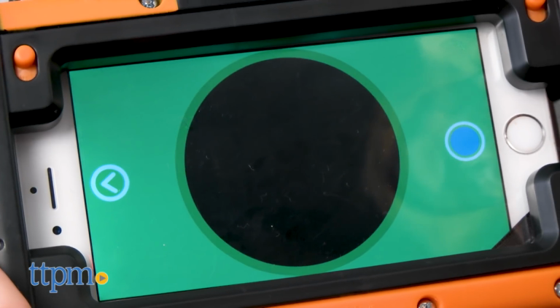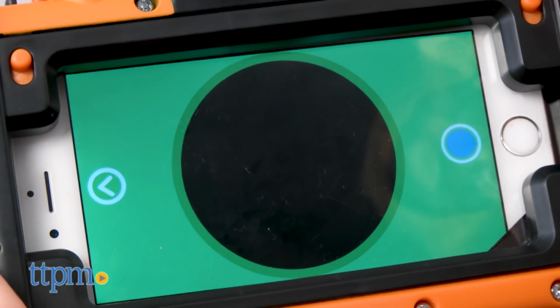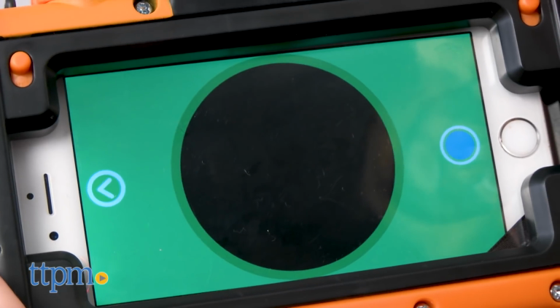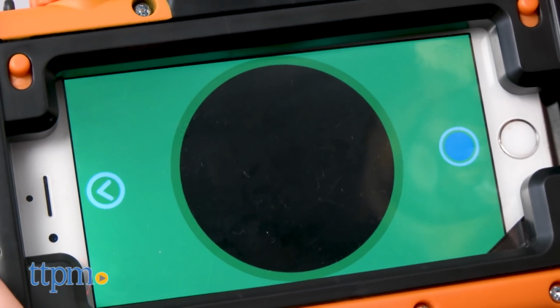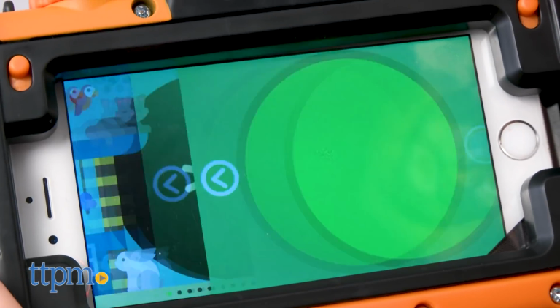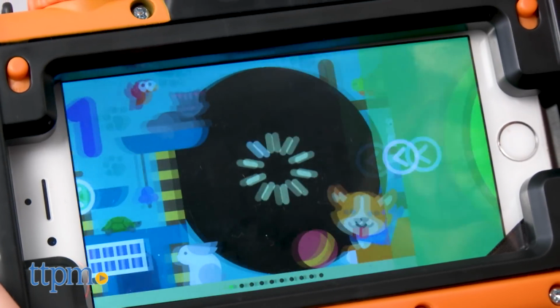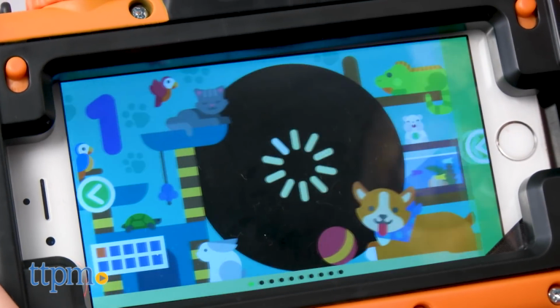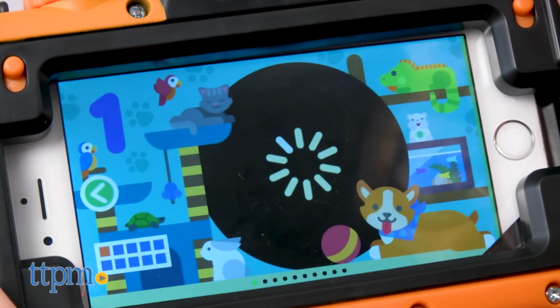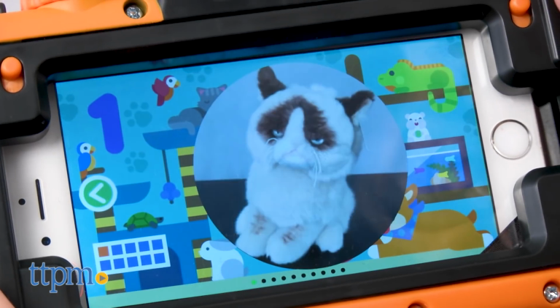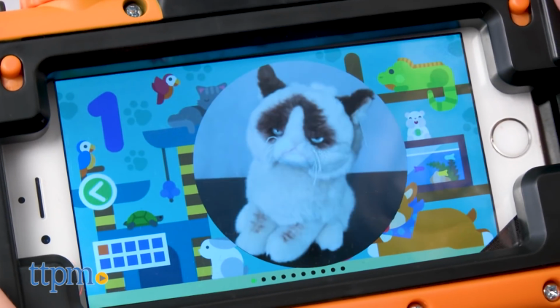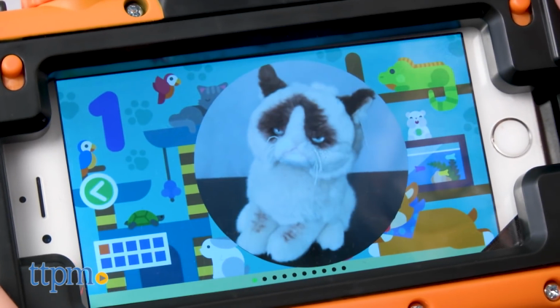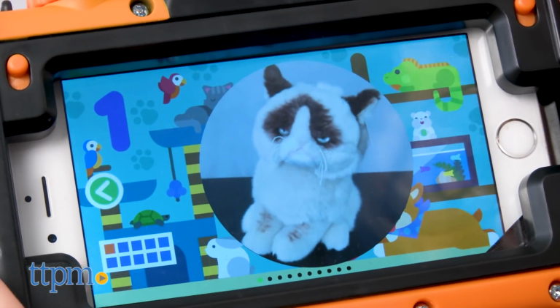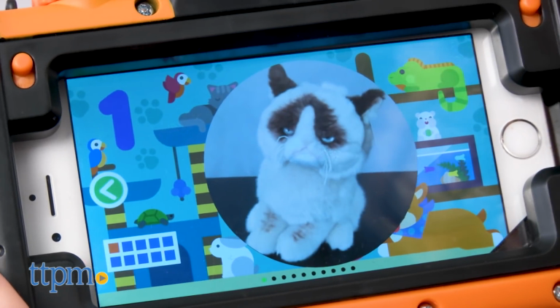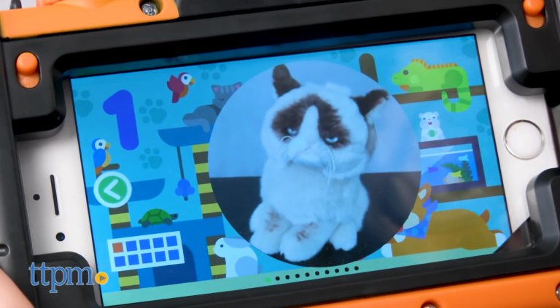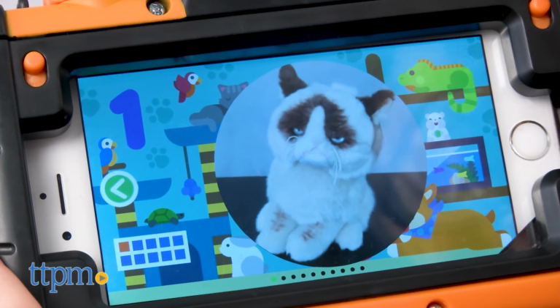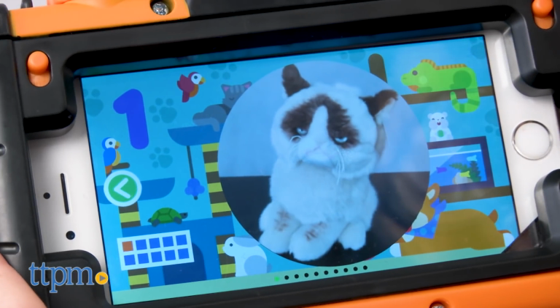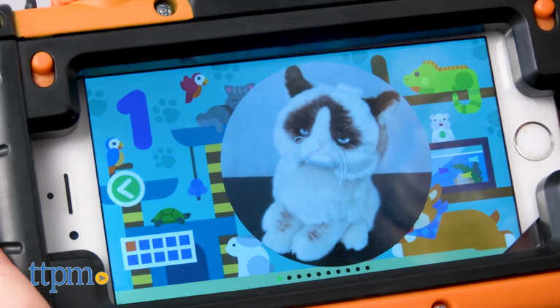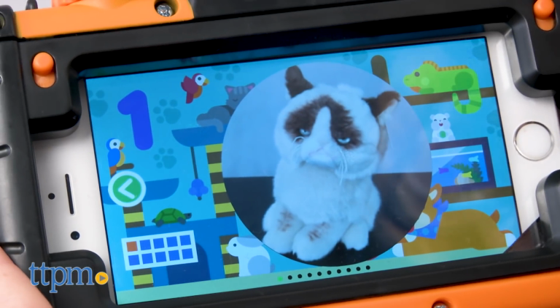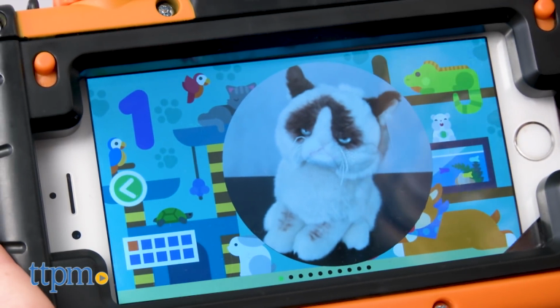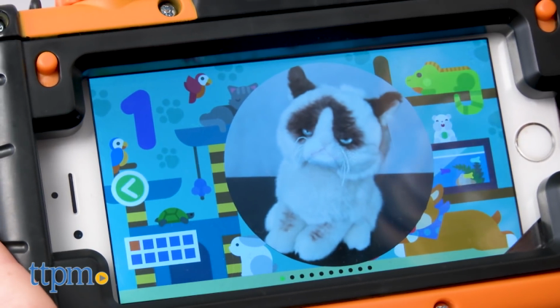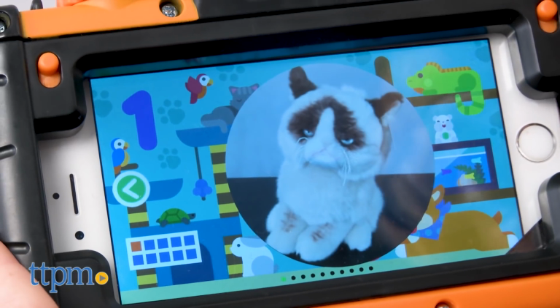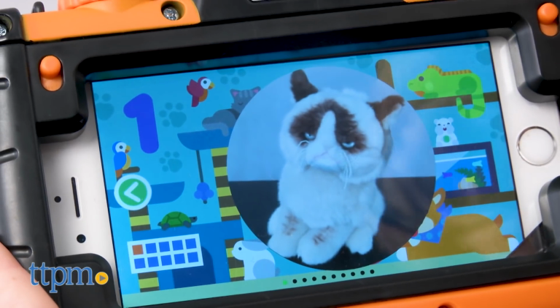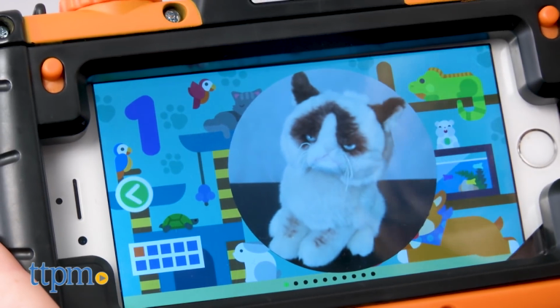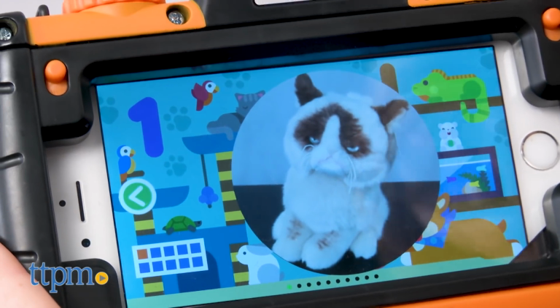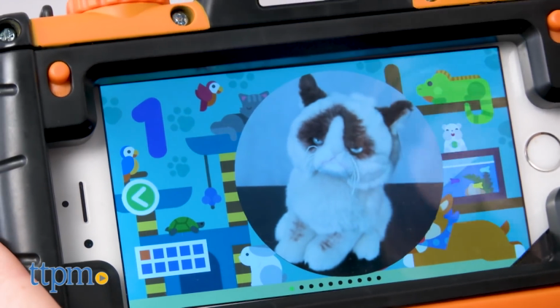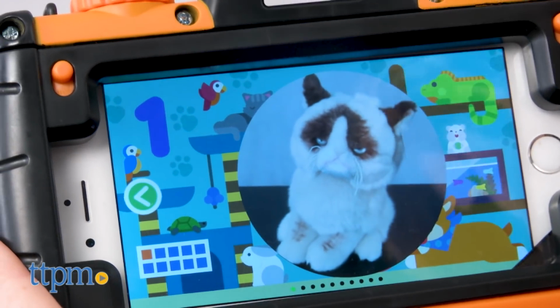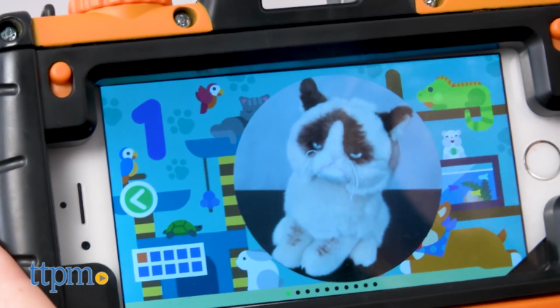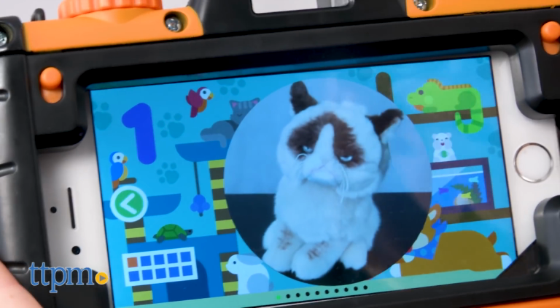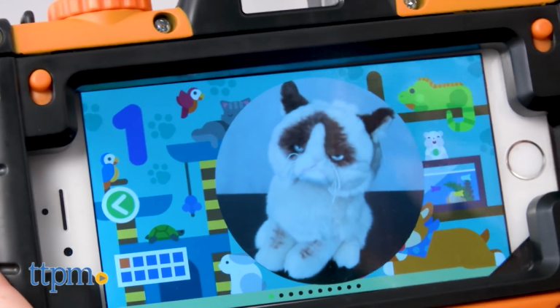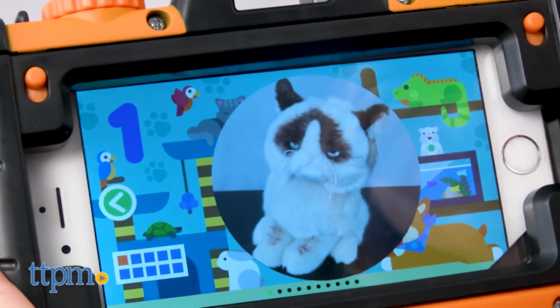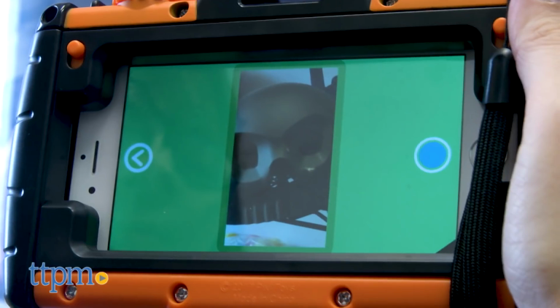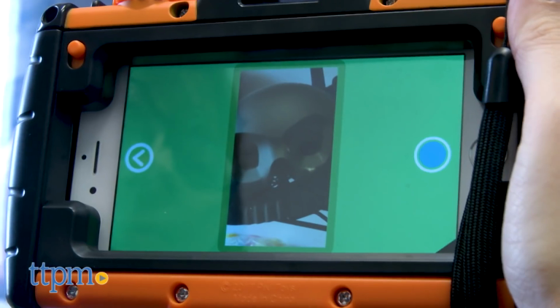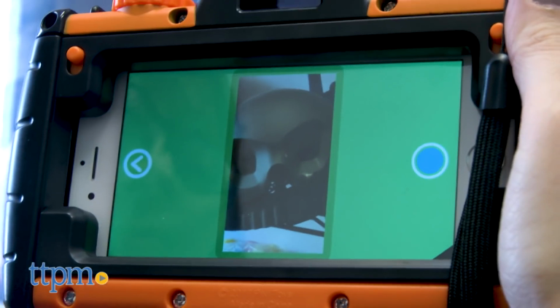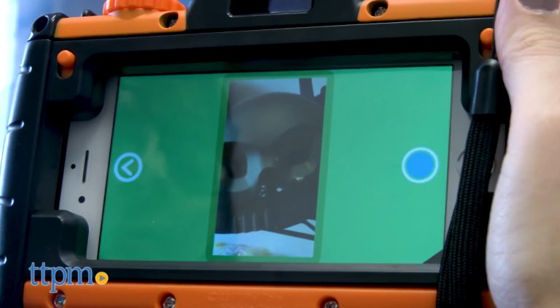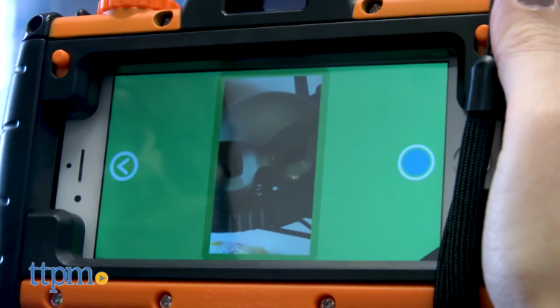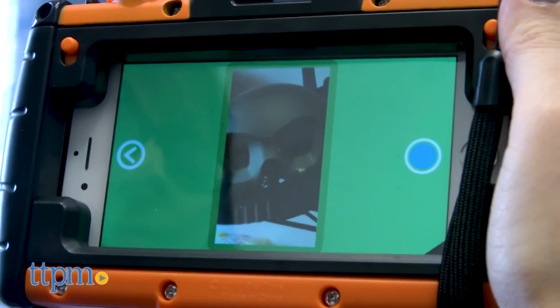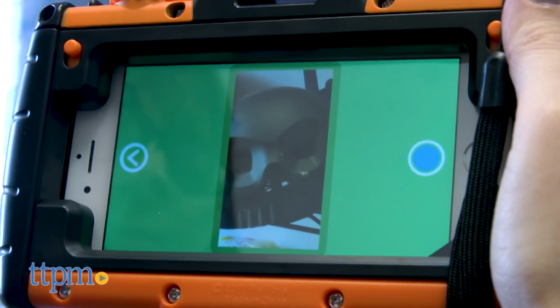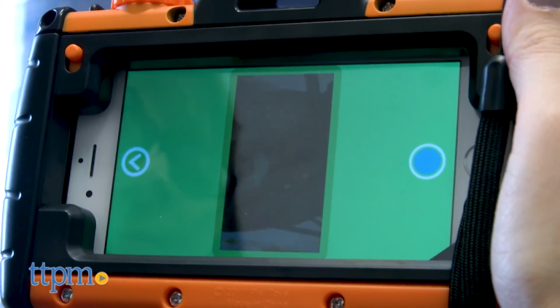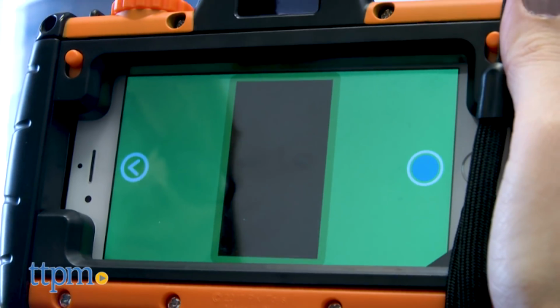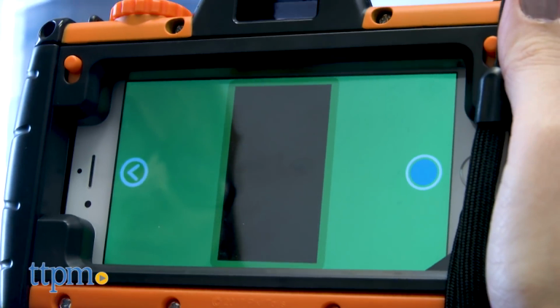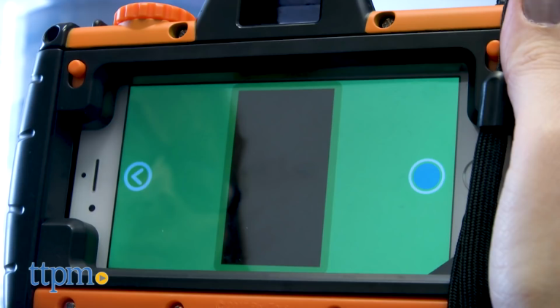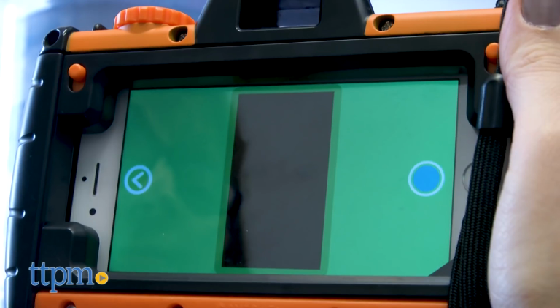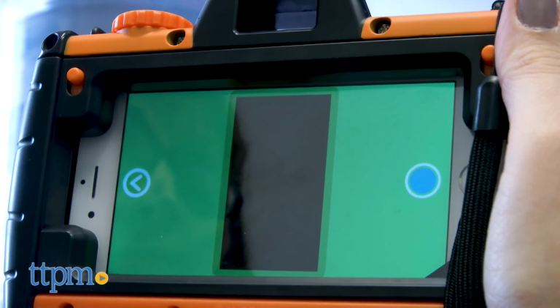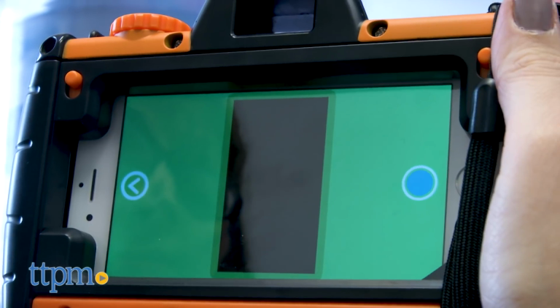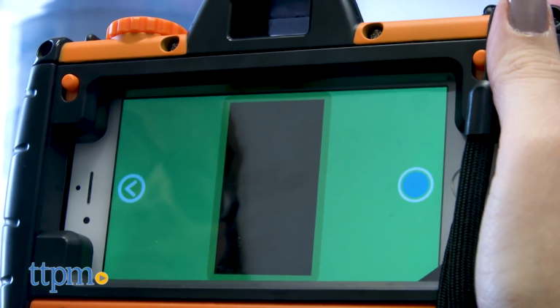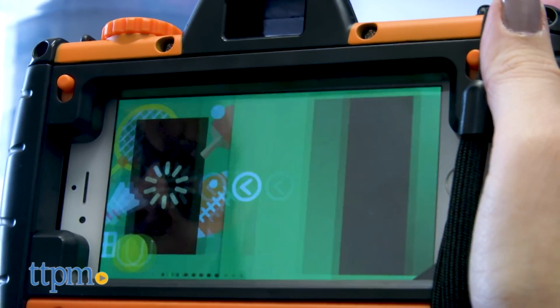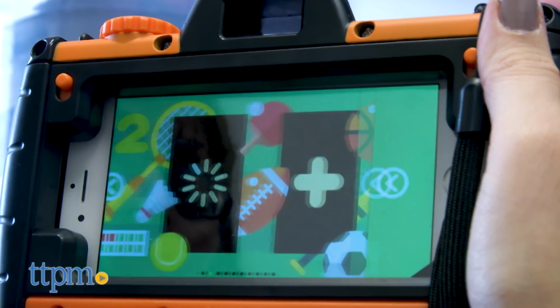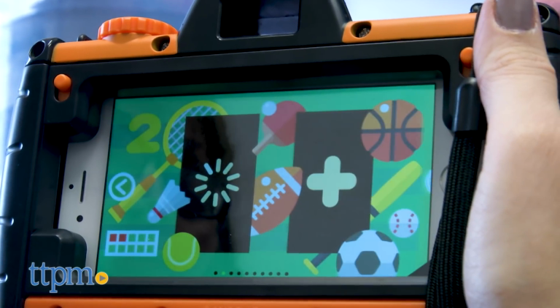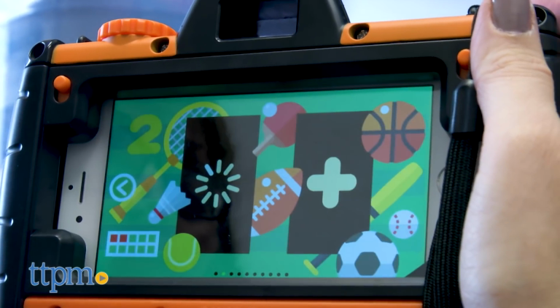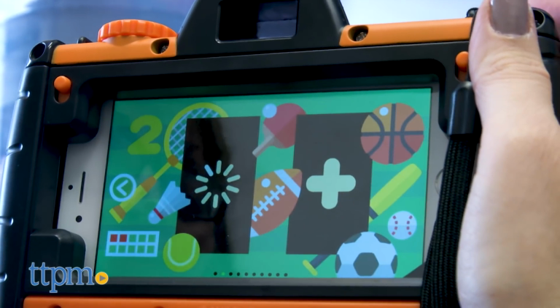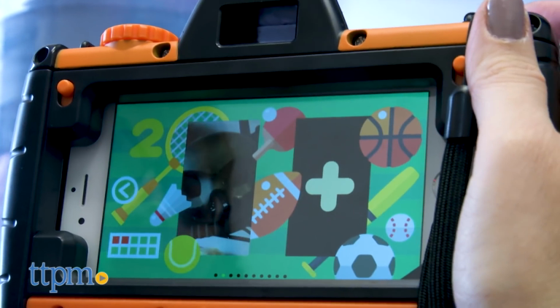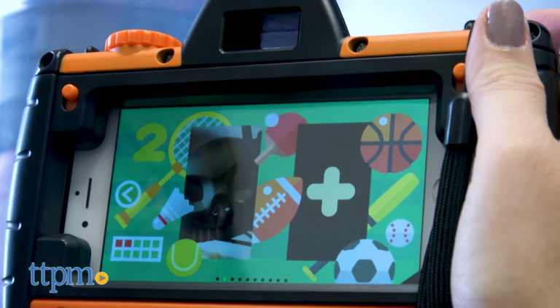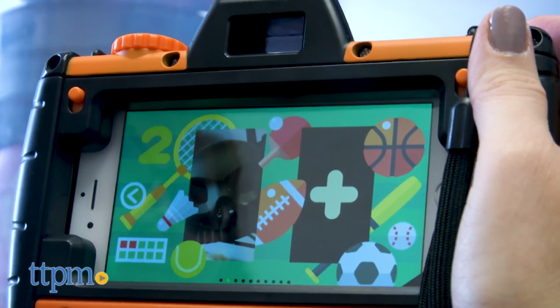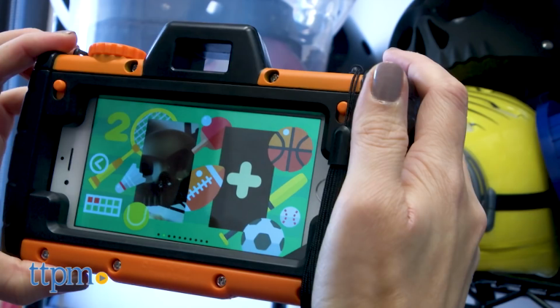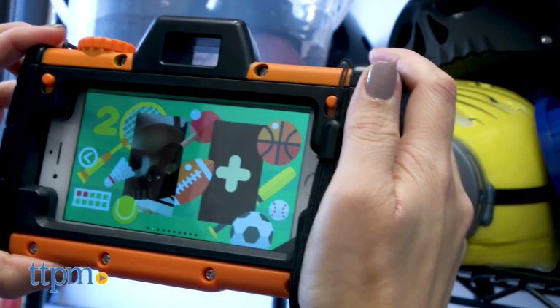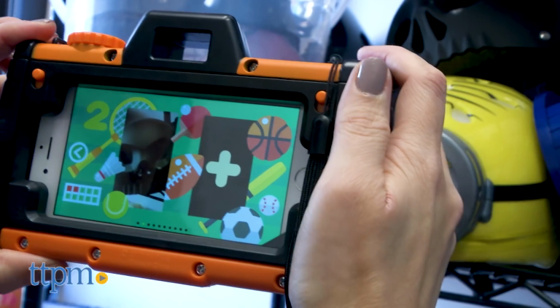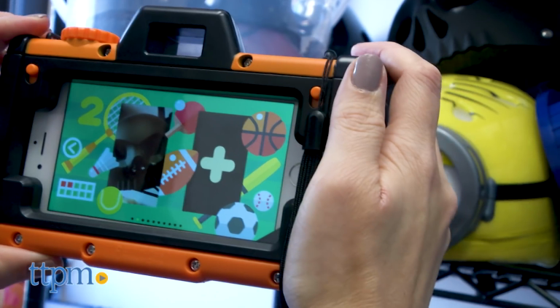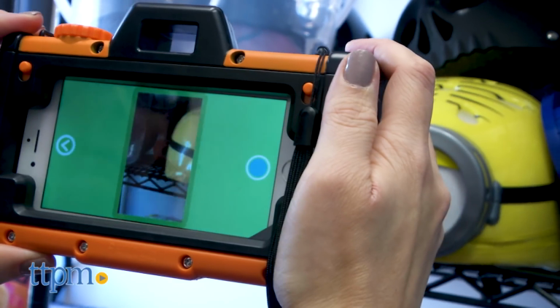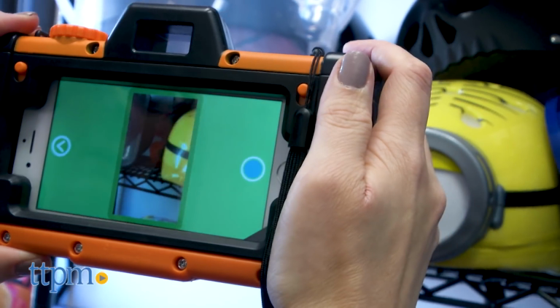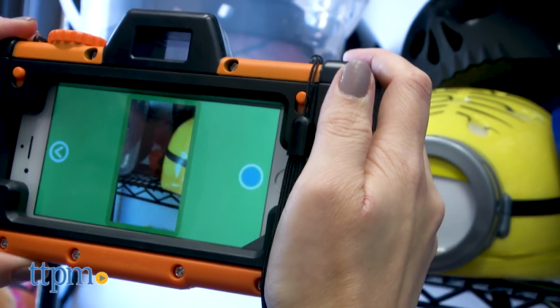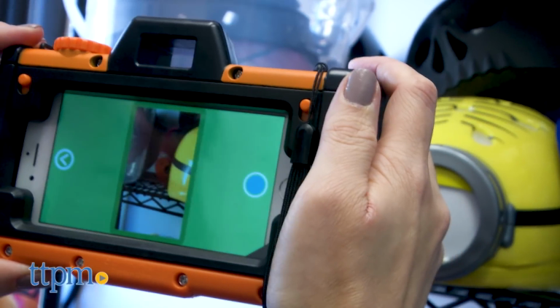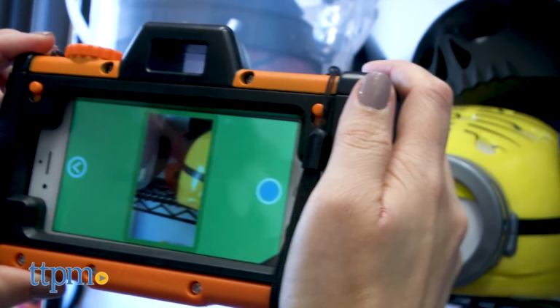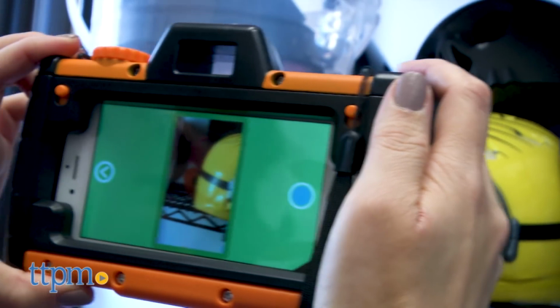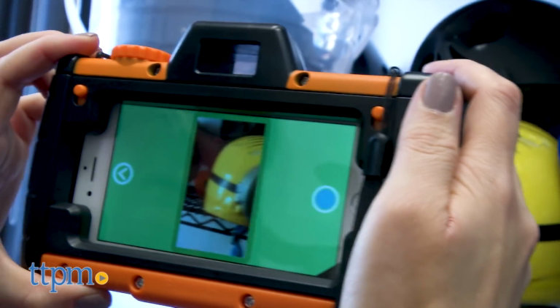Because it turns the old smartphone into a camera, it gets kids up and active, taking pictures as they explore the house, the backyard, the neighborhood, or wherever you go.